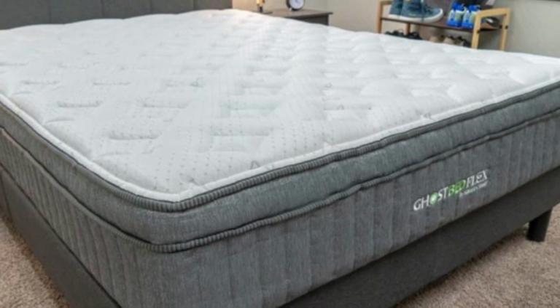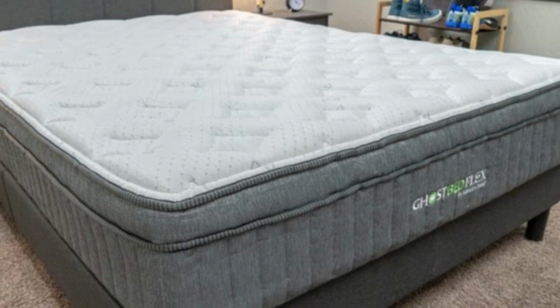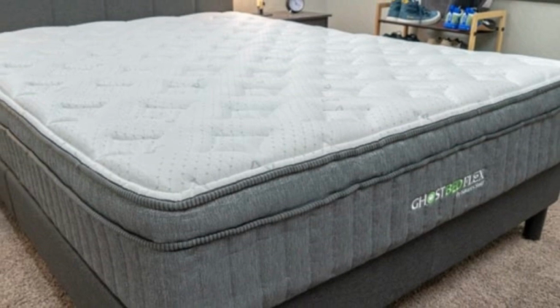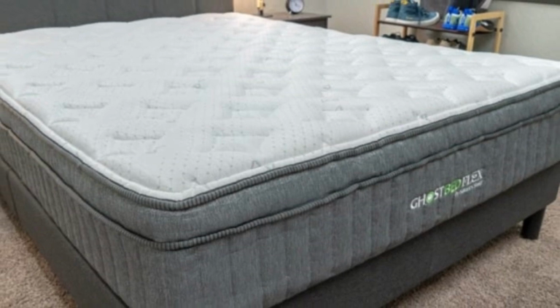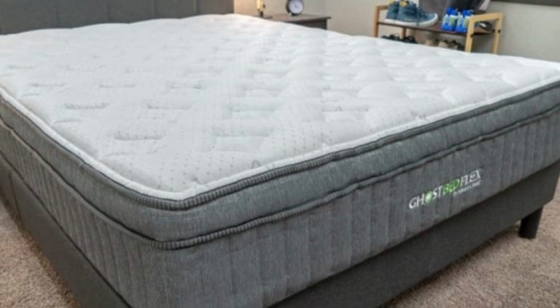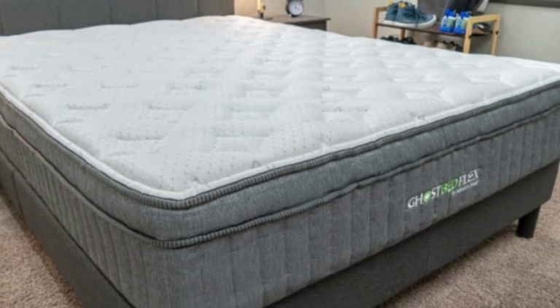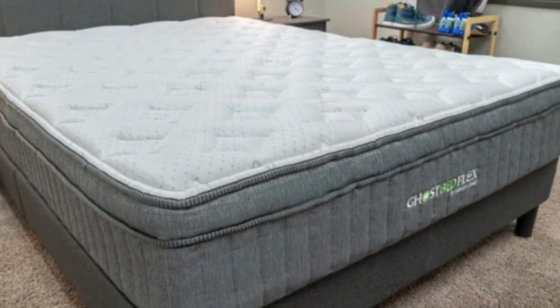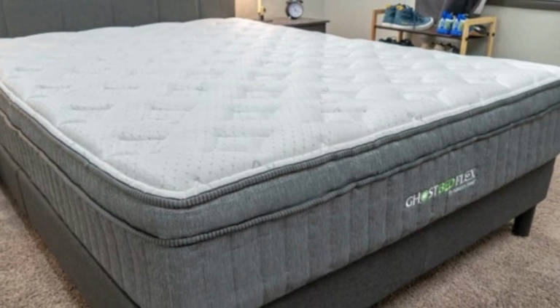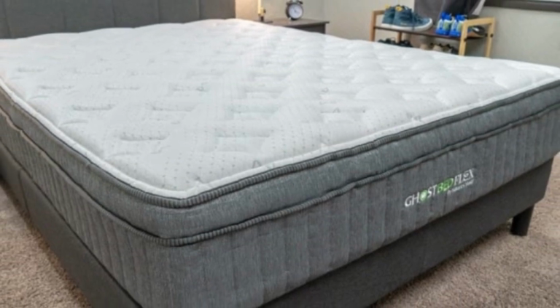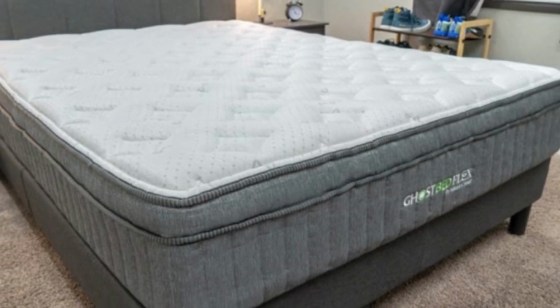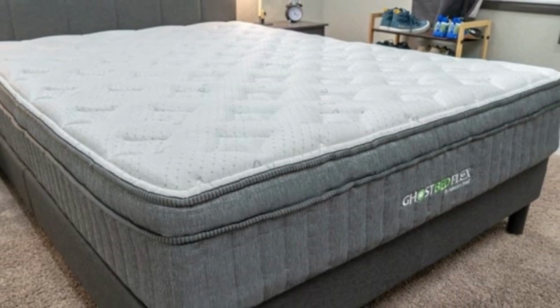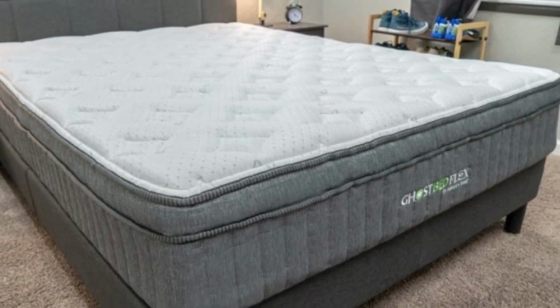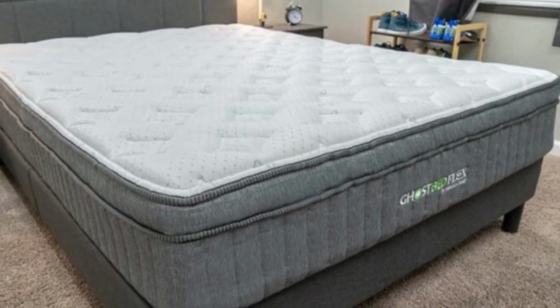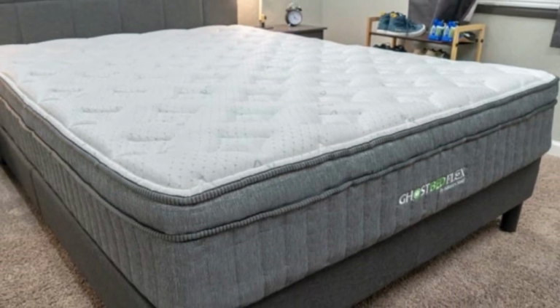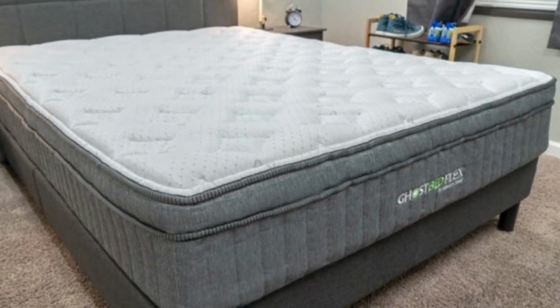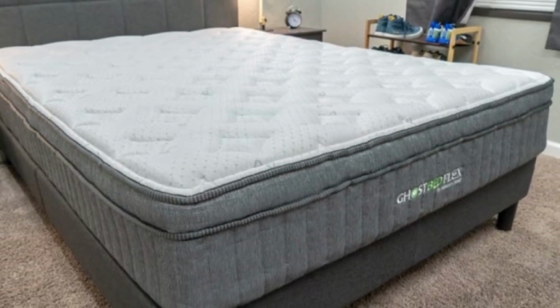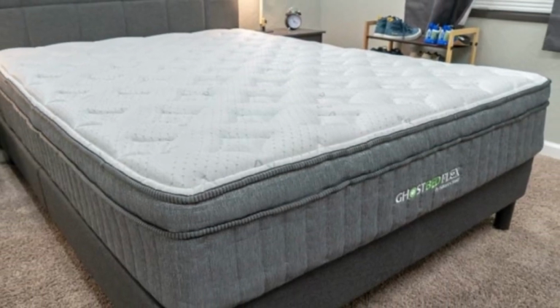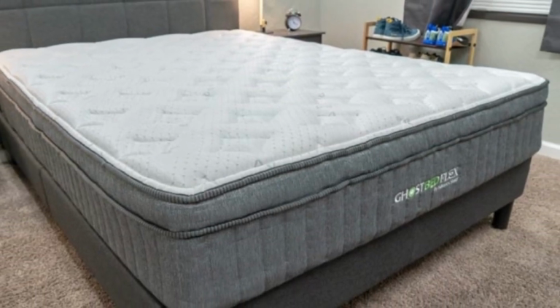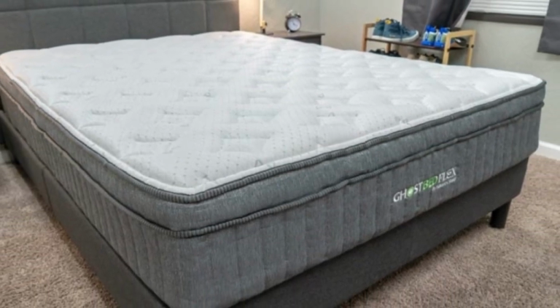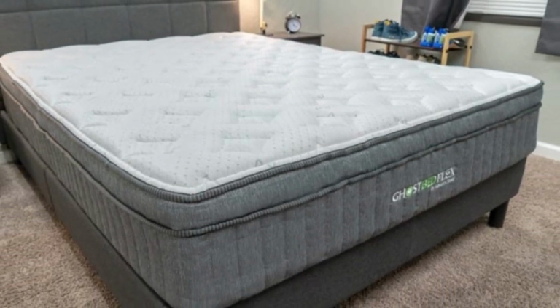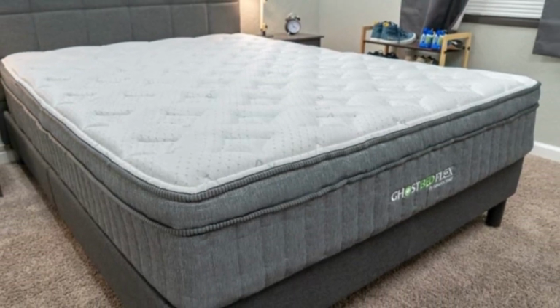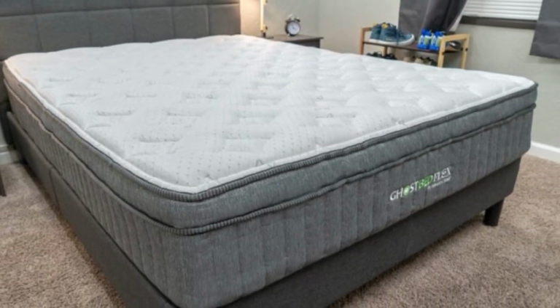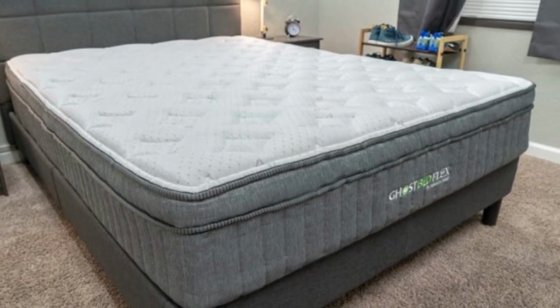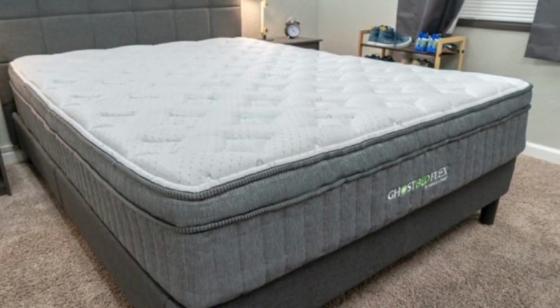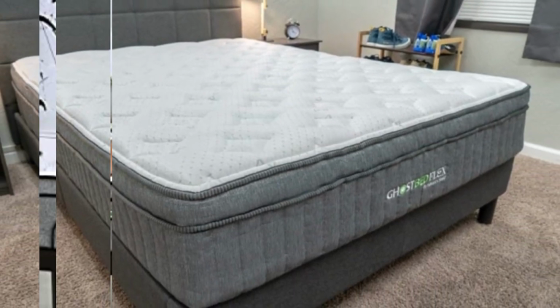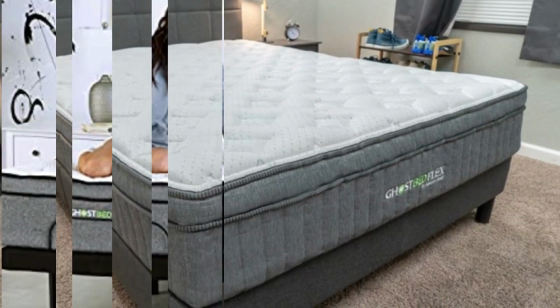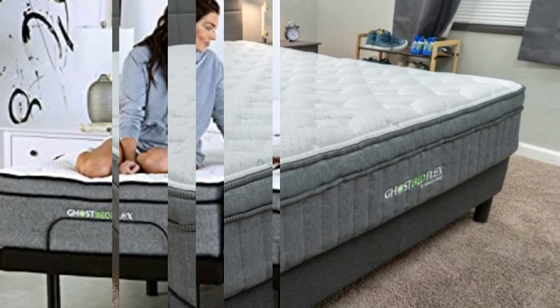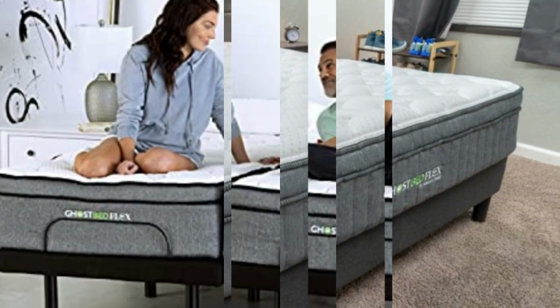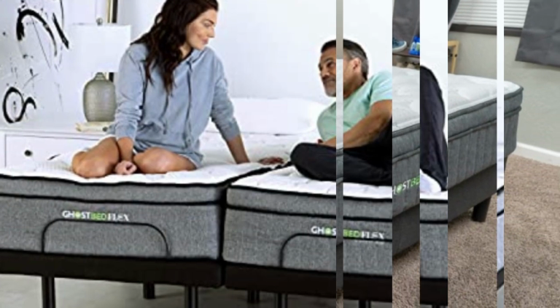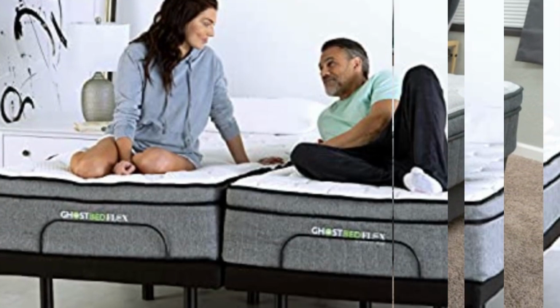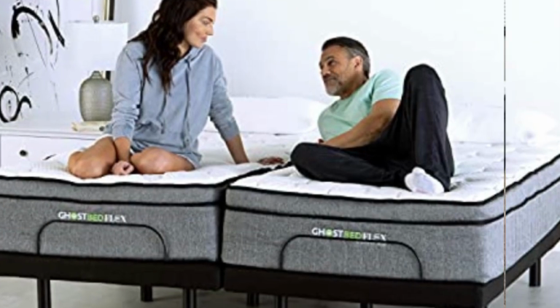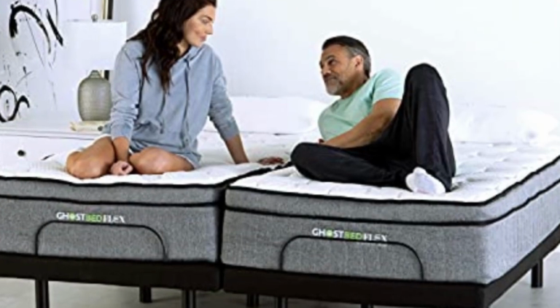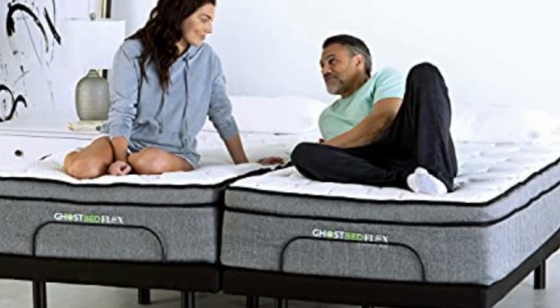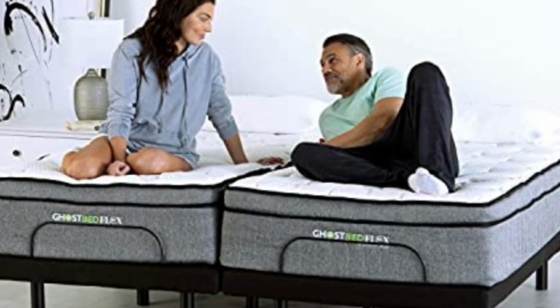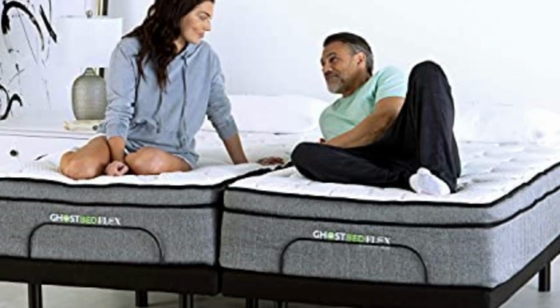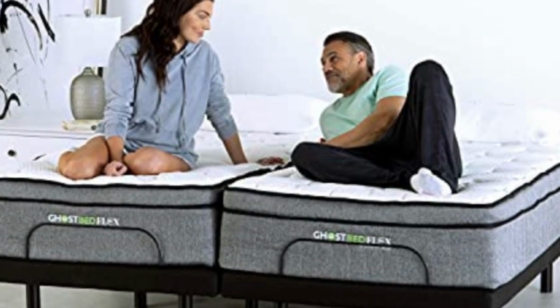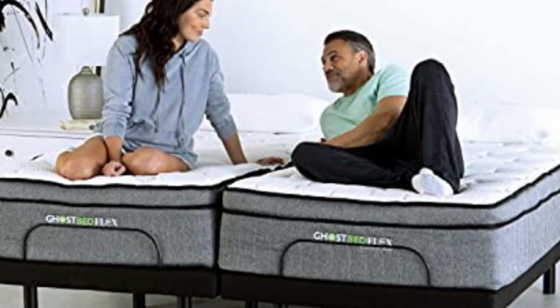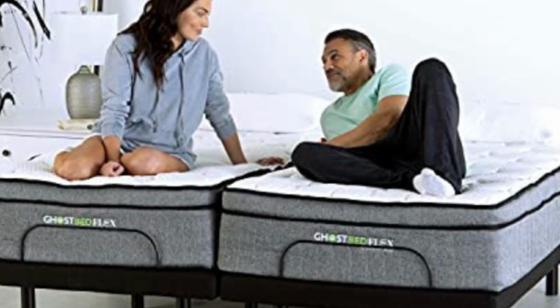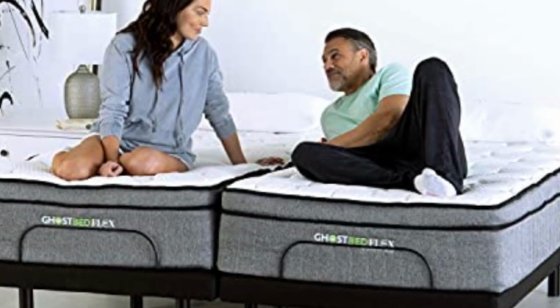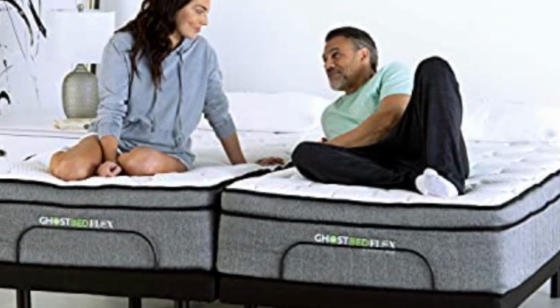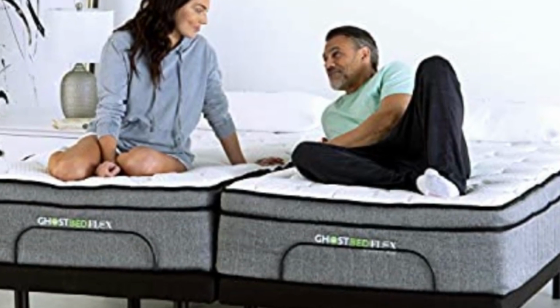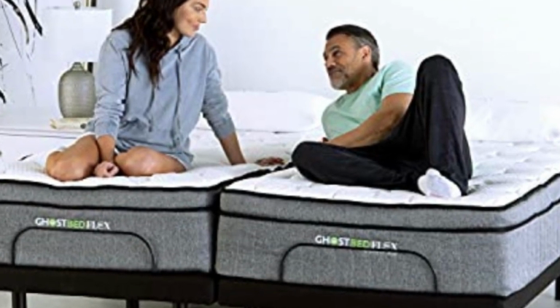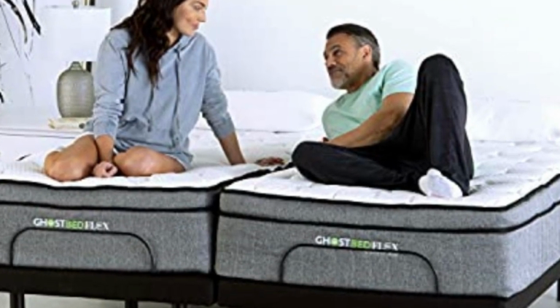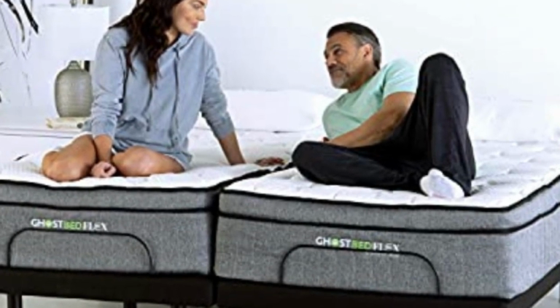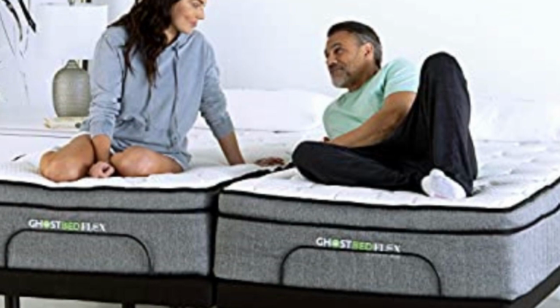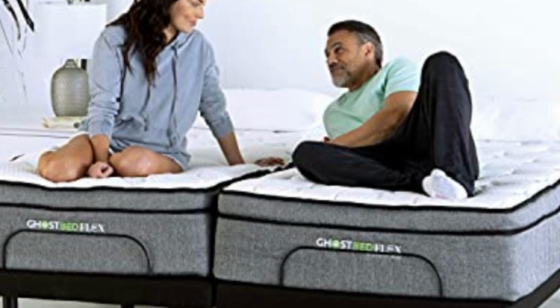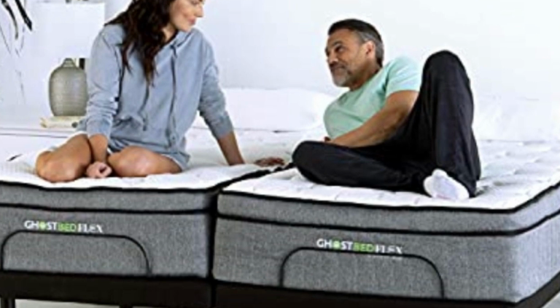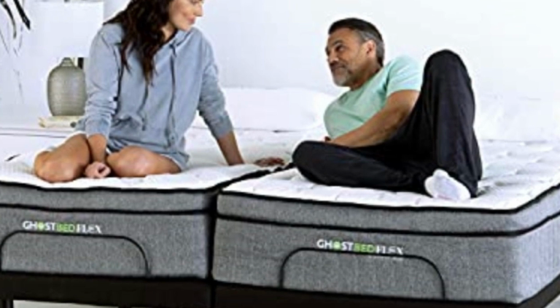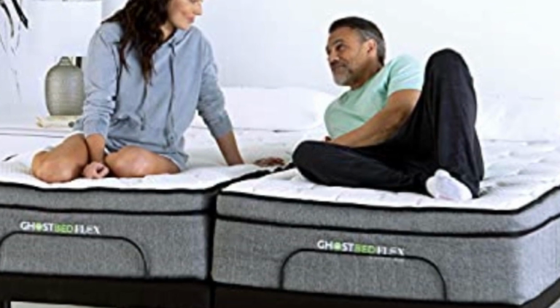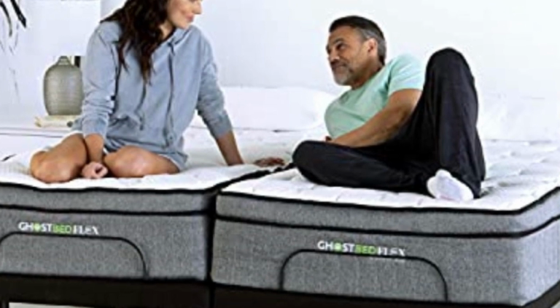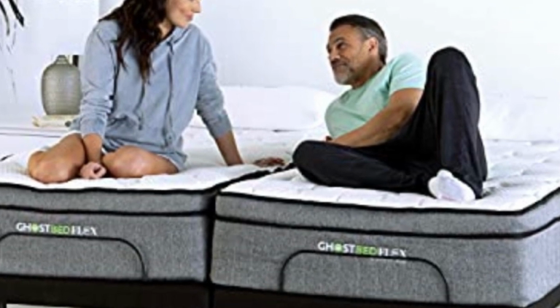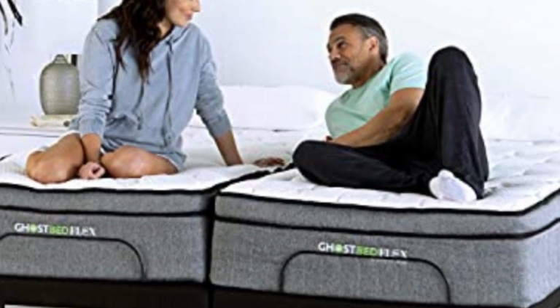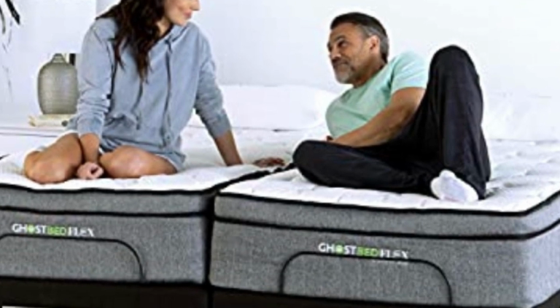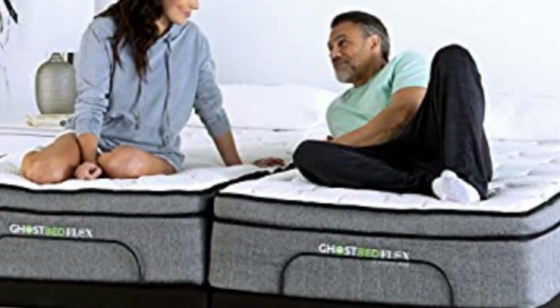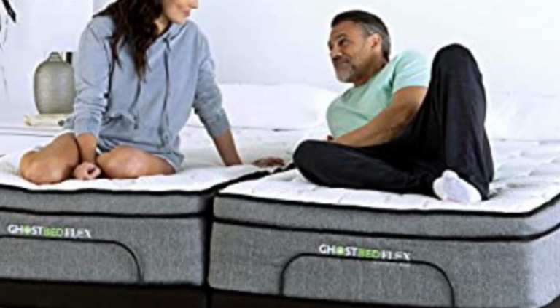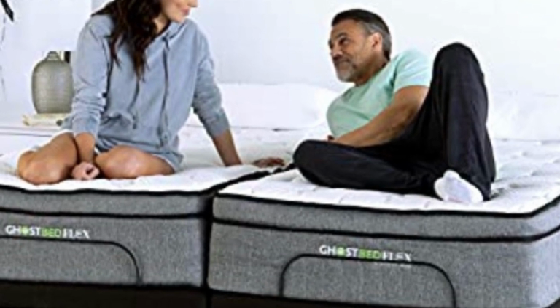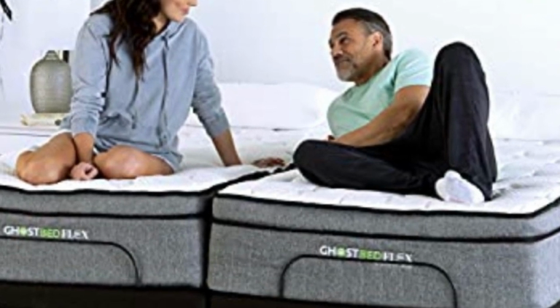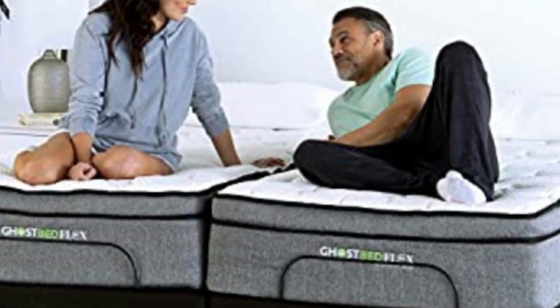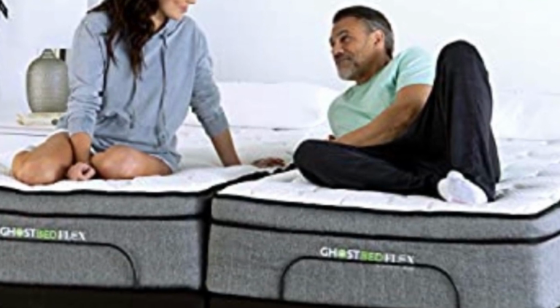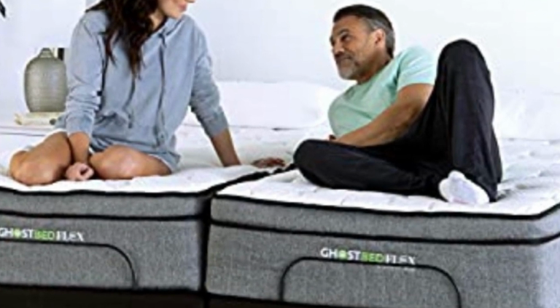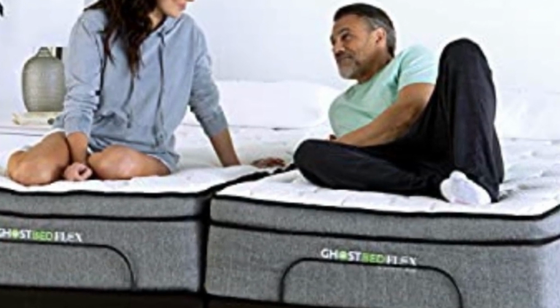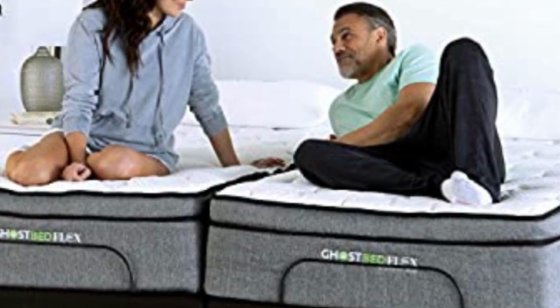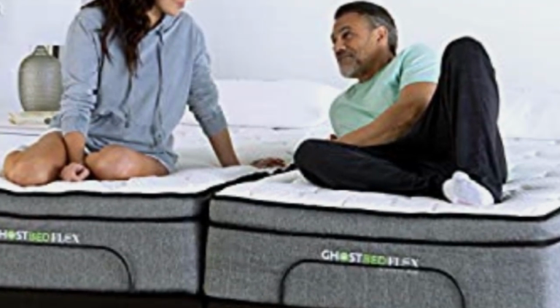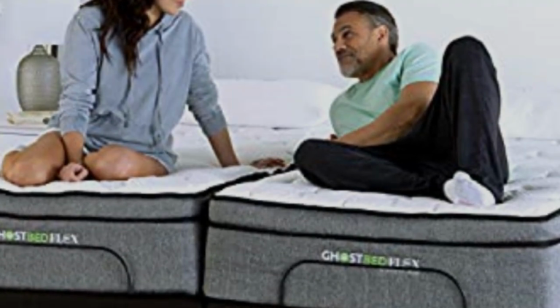Cons: It's more expensive than the other beds on our list, and it's not worth it for people who don't sleep cold.